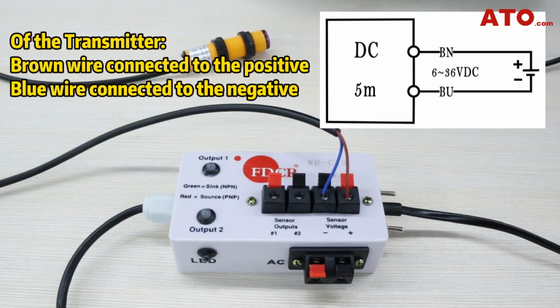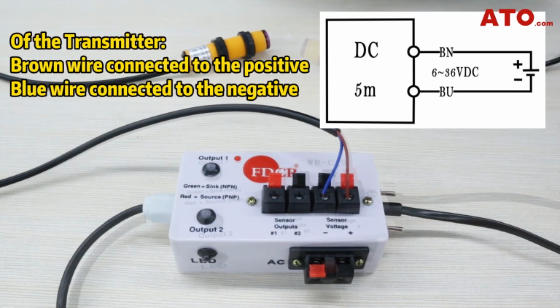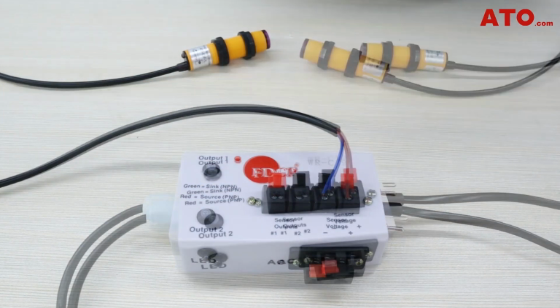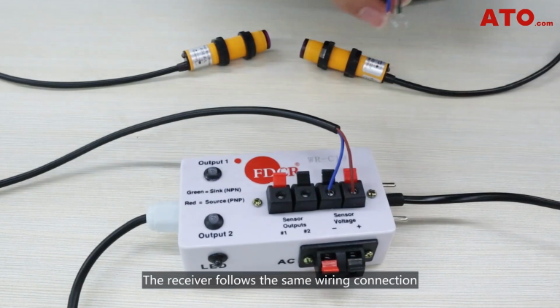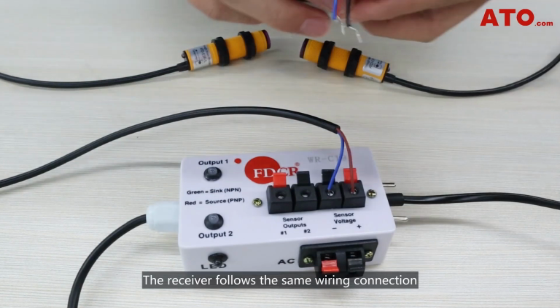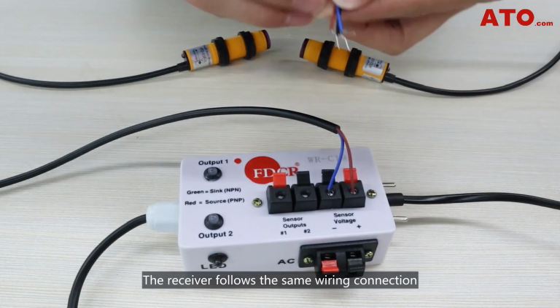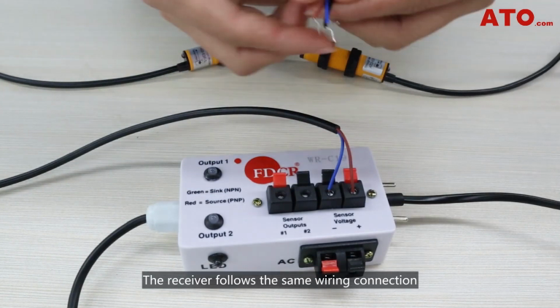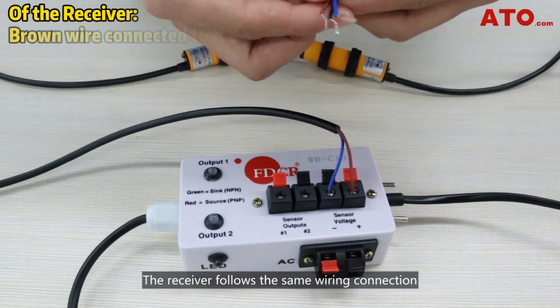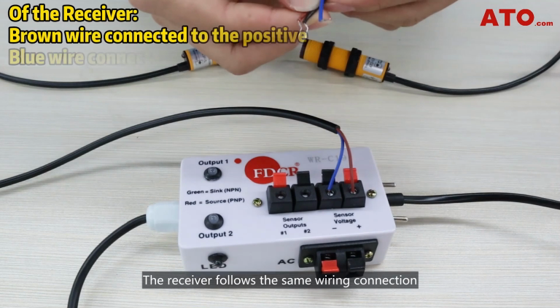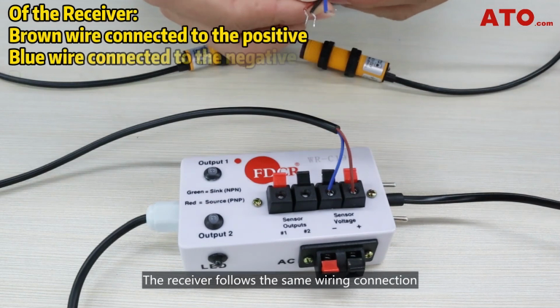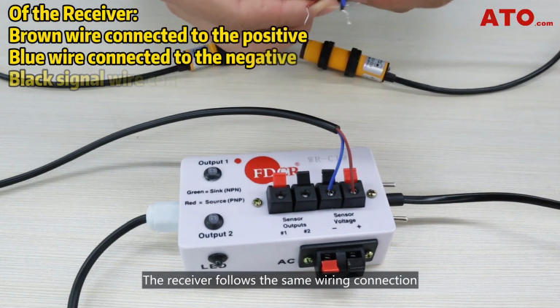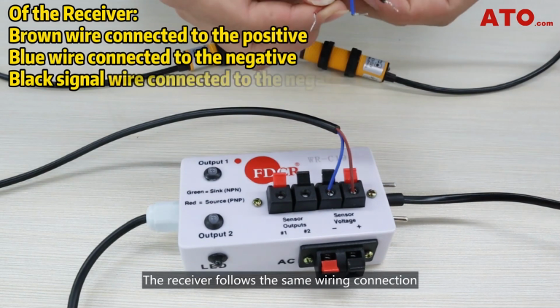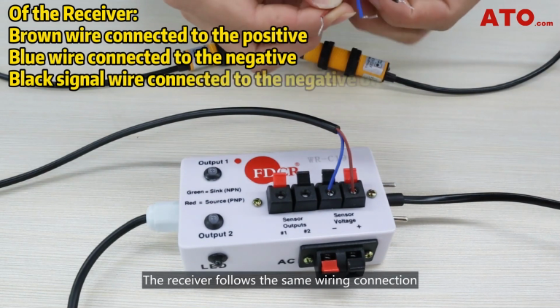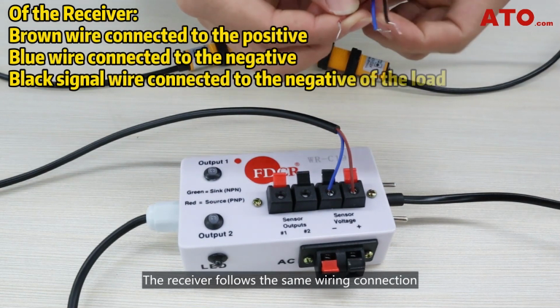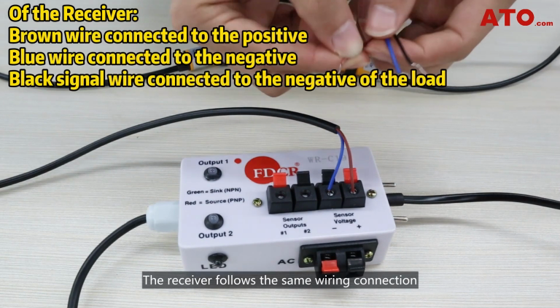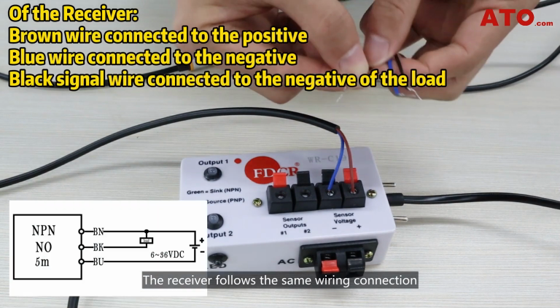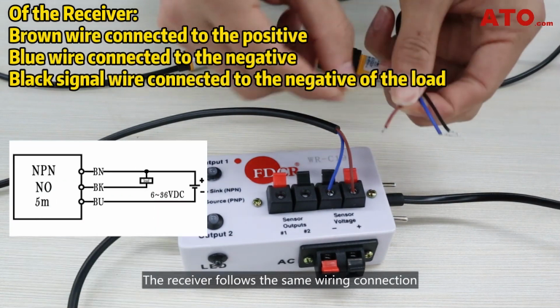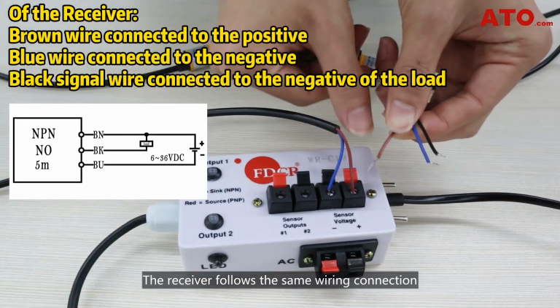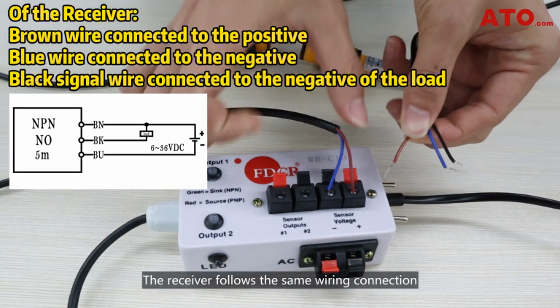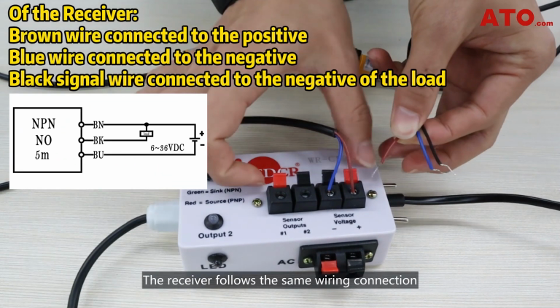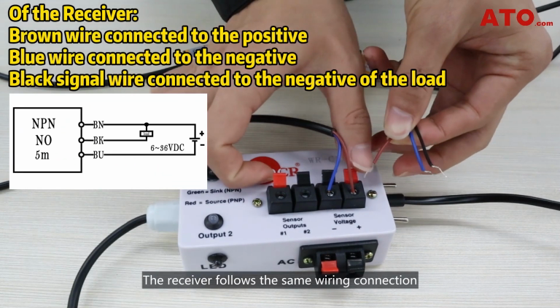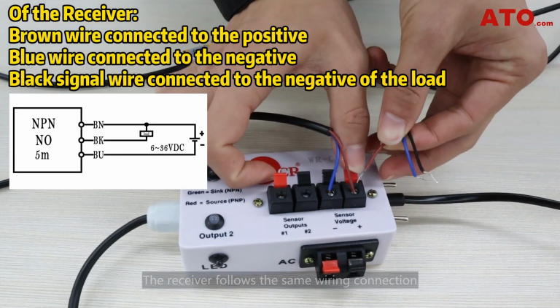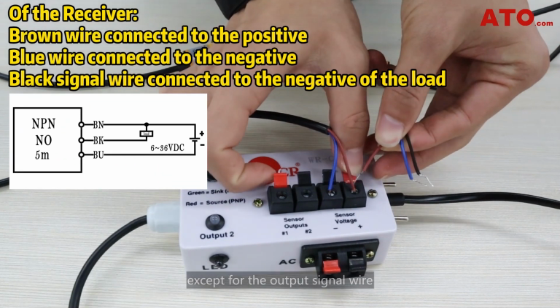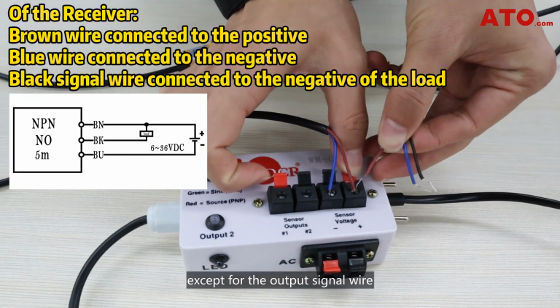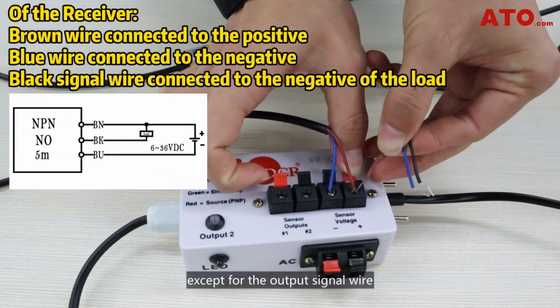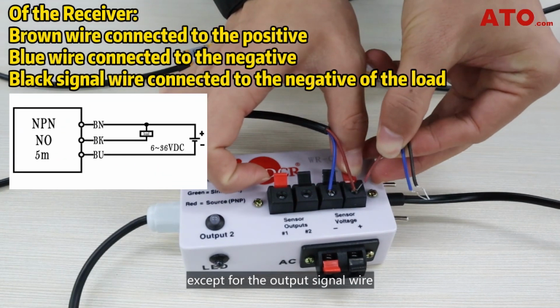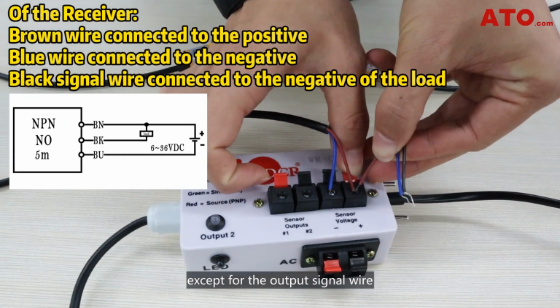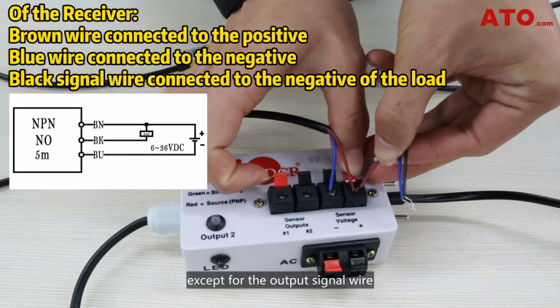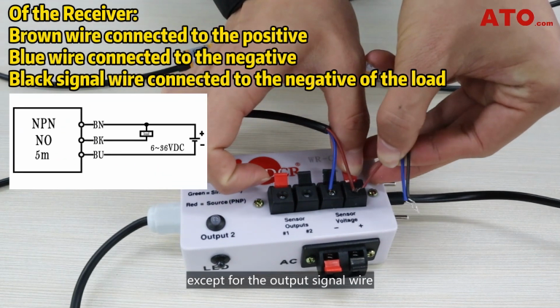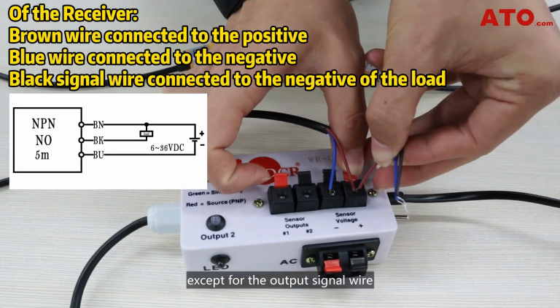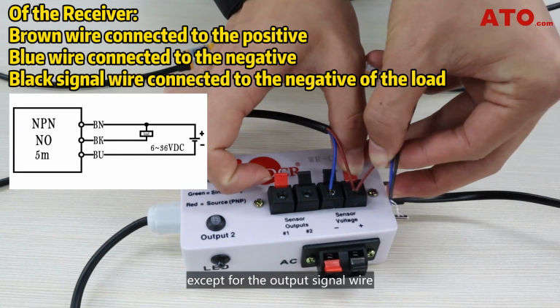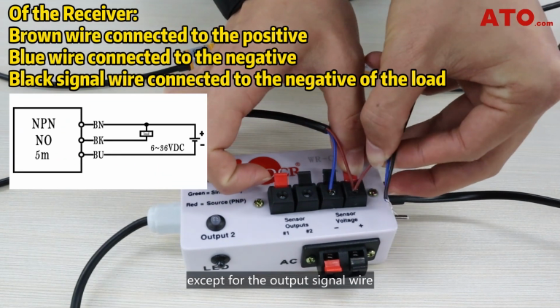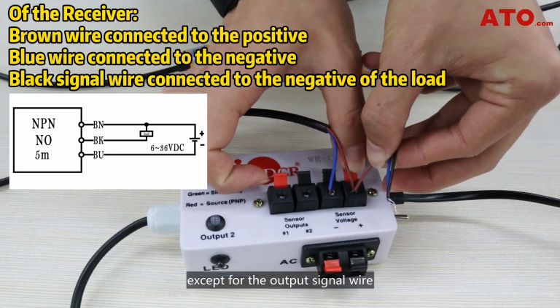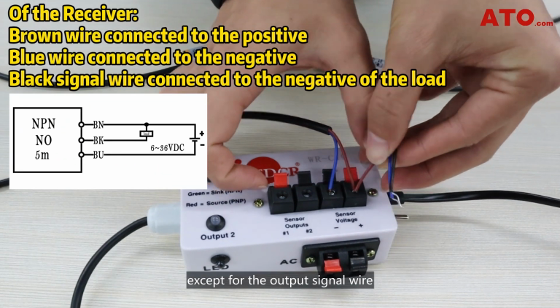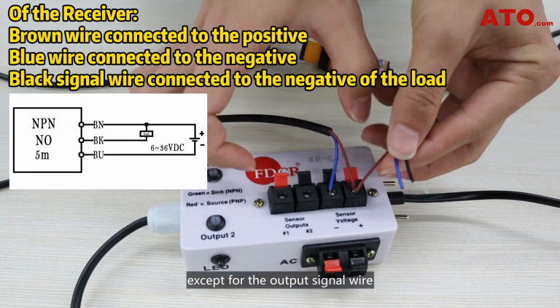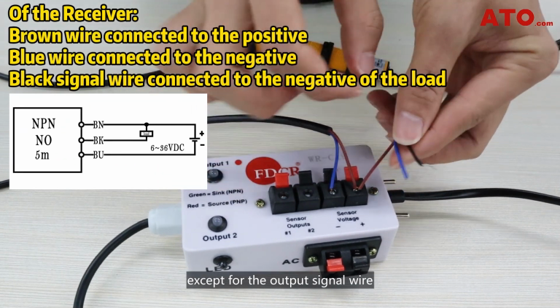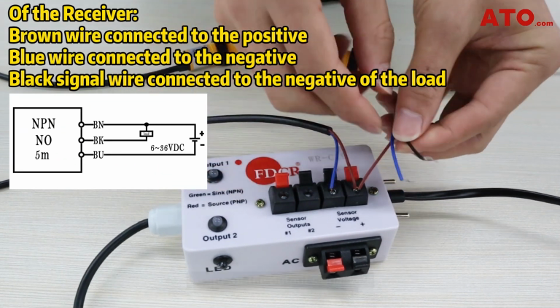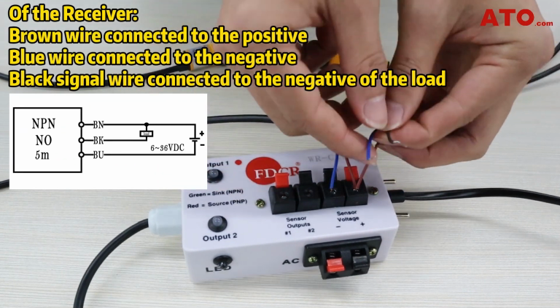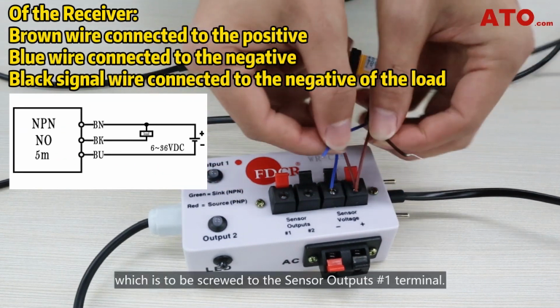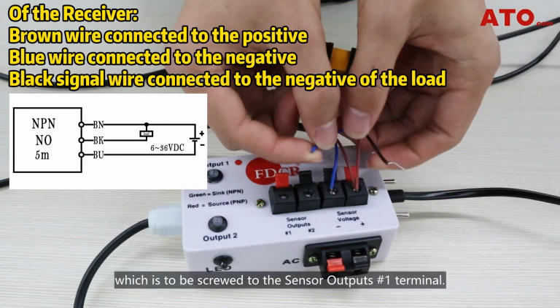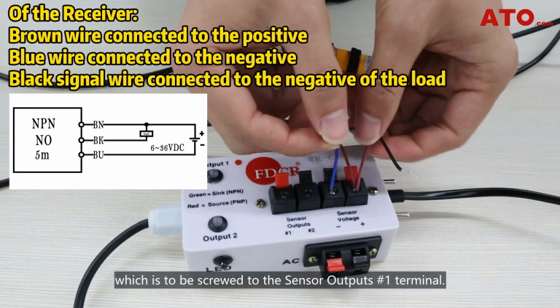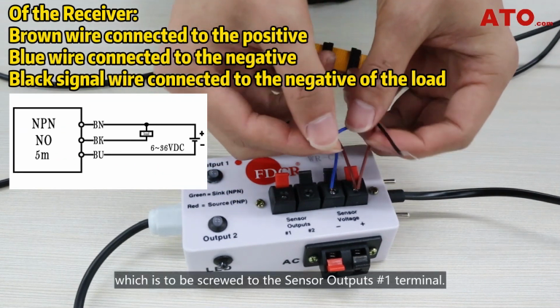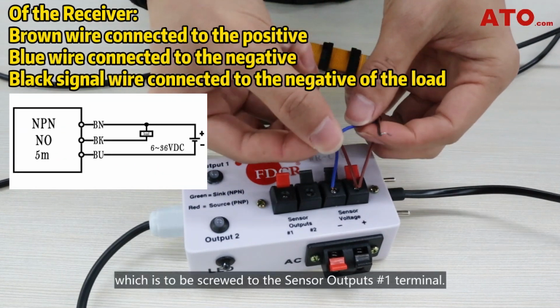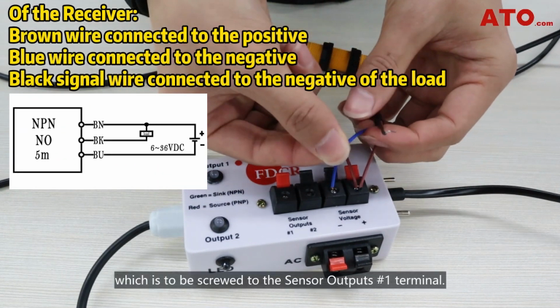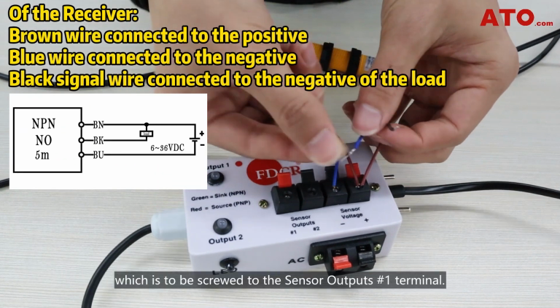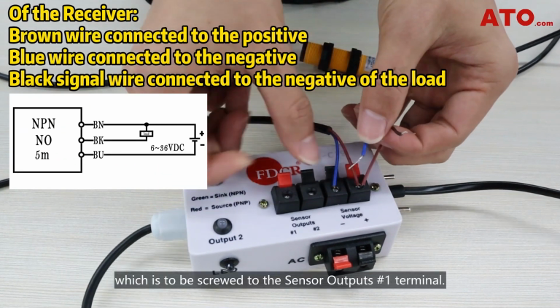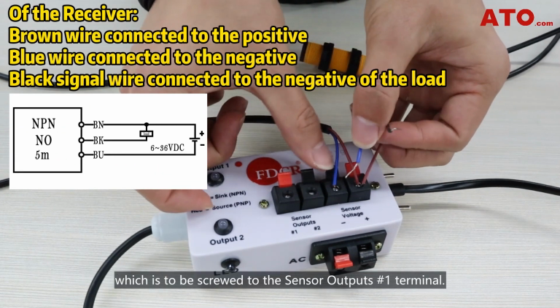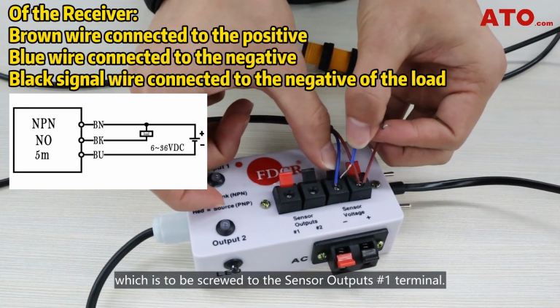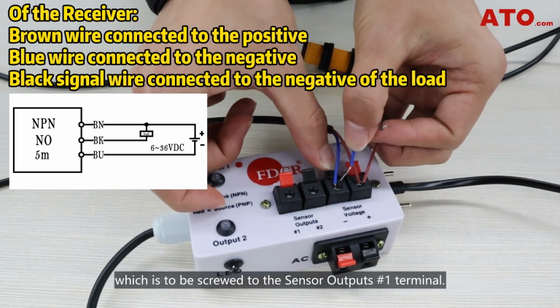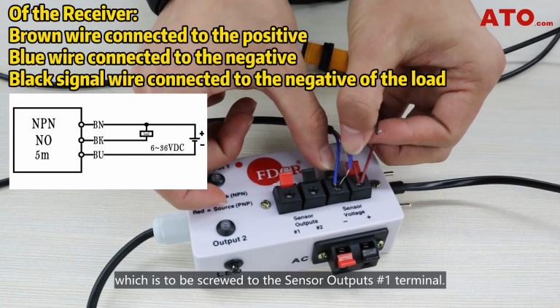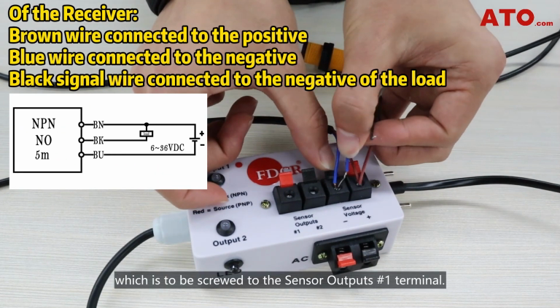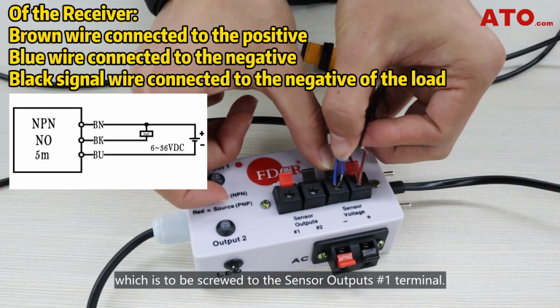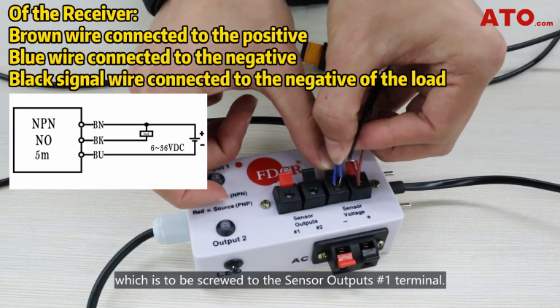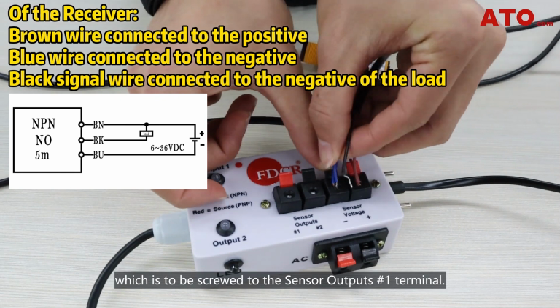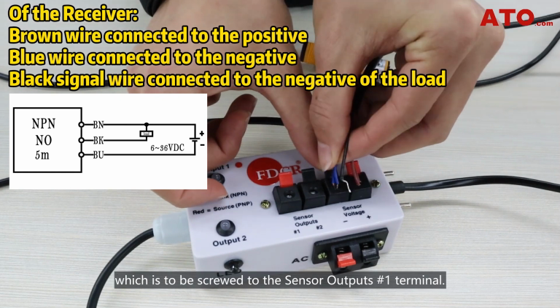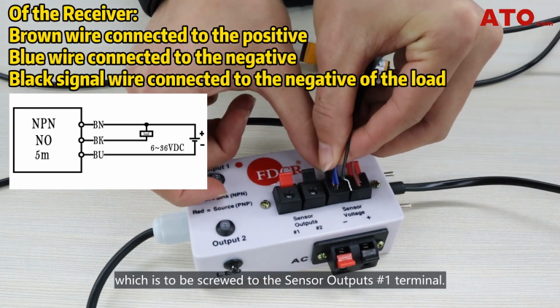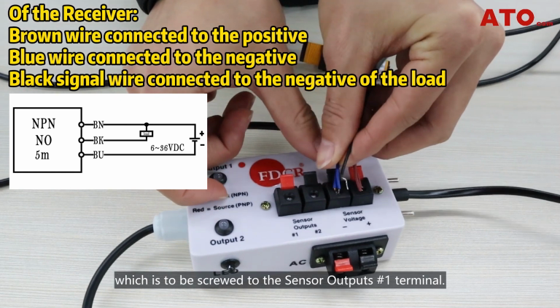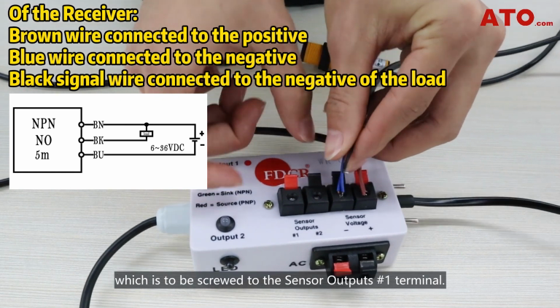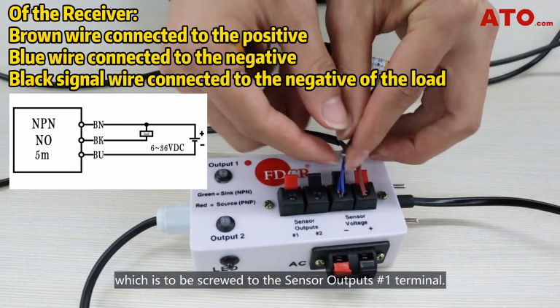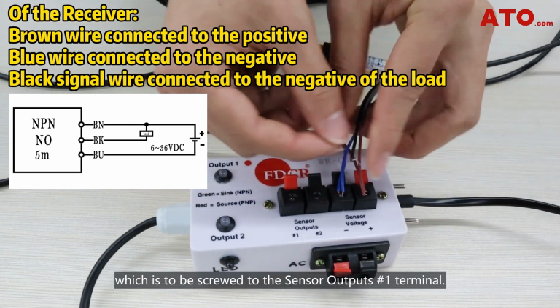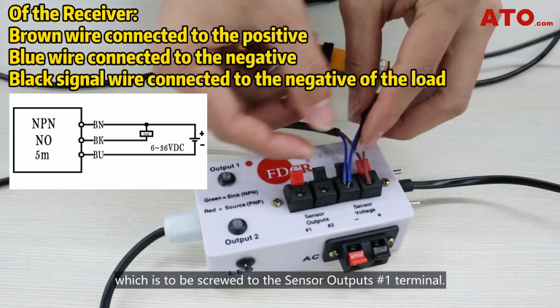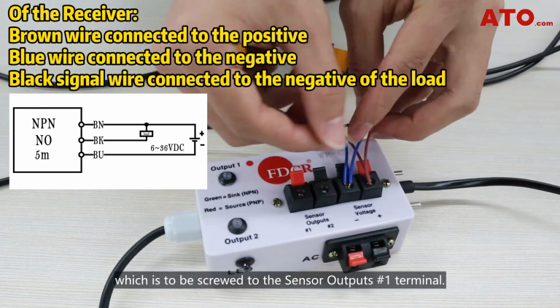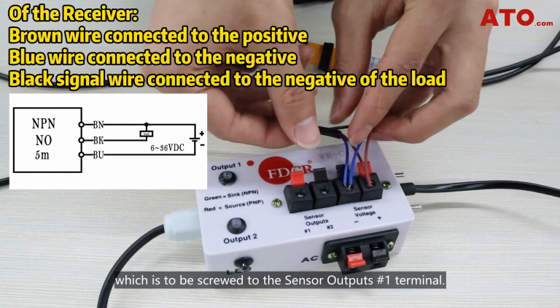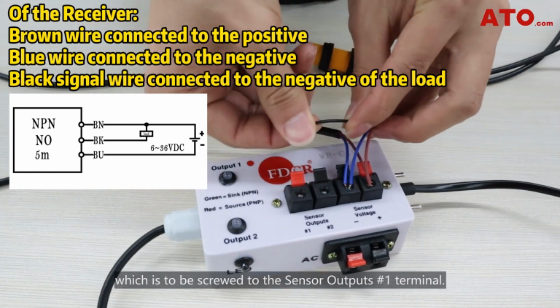The receiver follows the same wiring connection, except for the output signal wire, which is to be screwed to the sensor output's number 1 terminal.